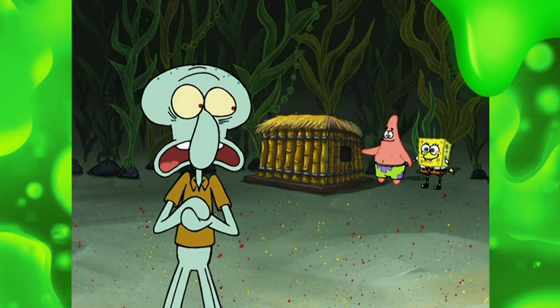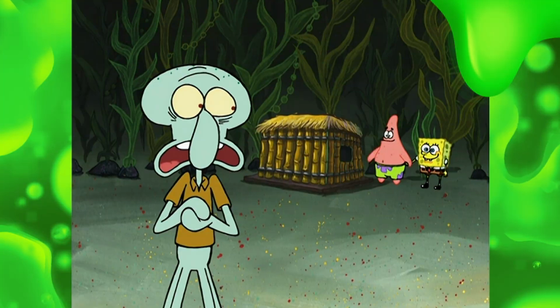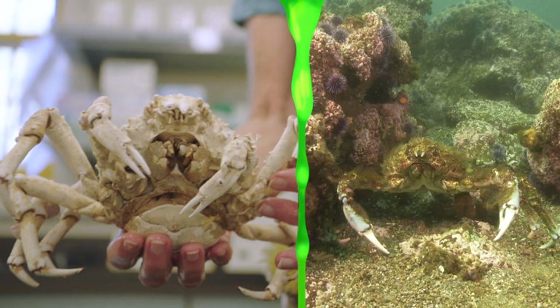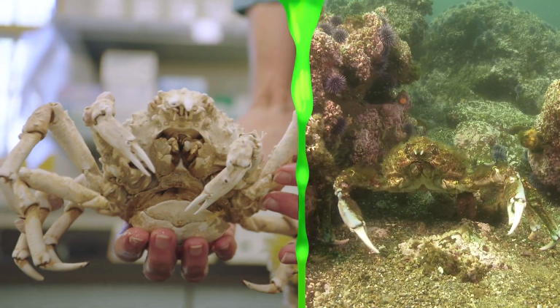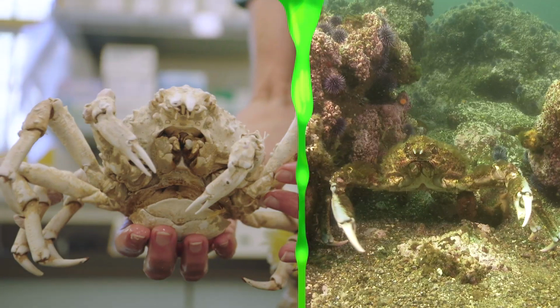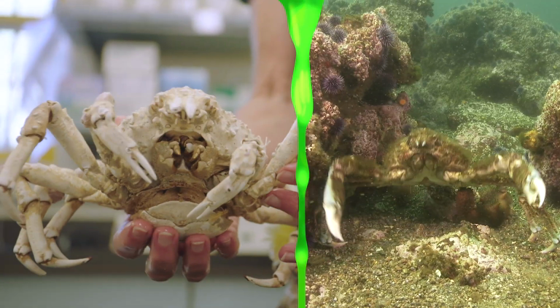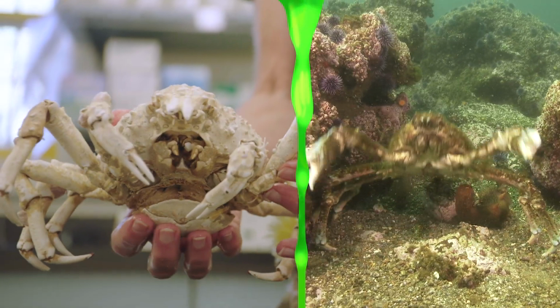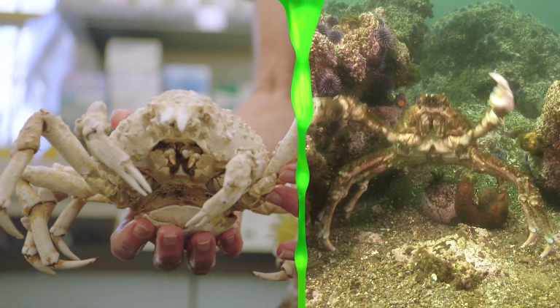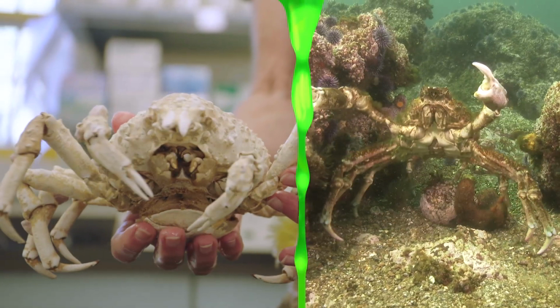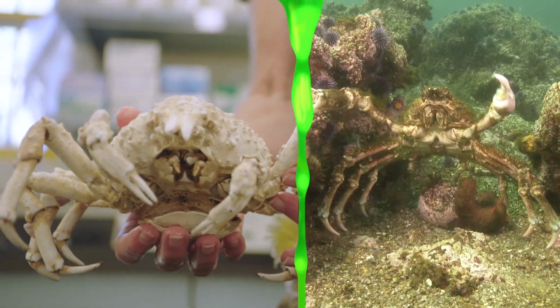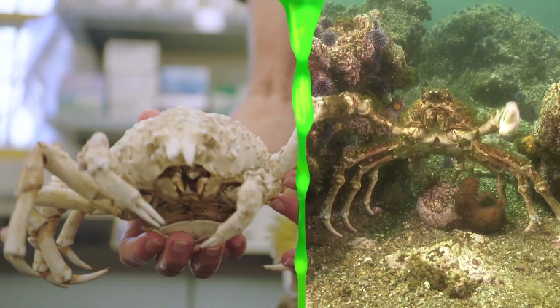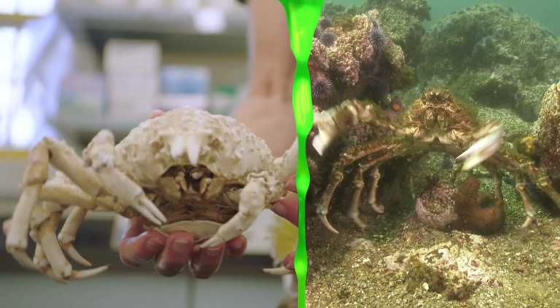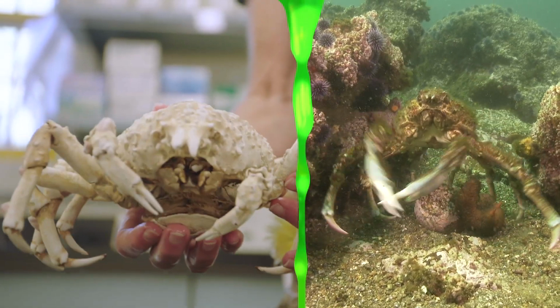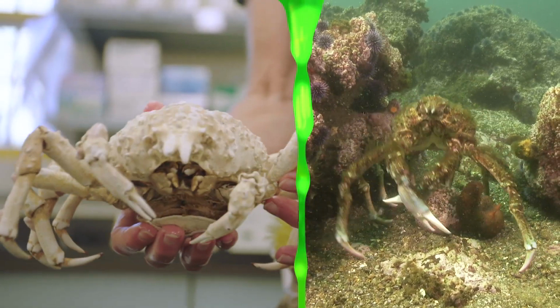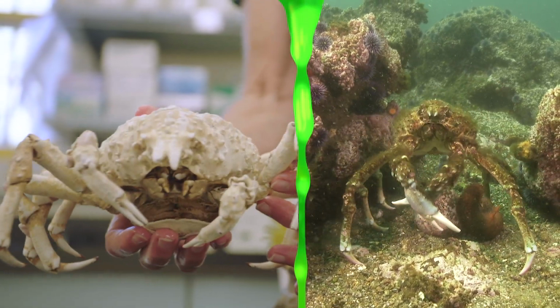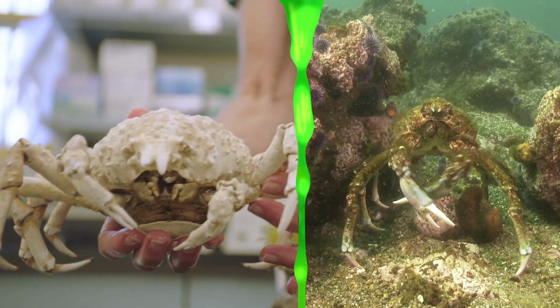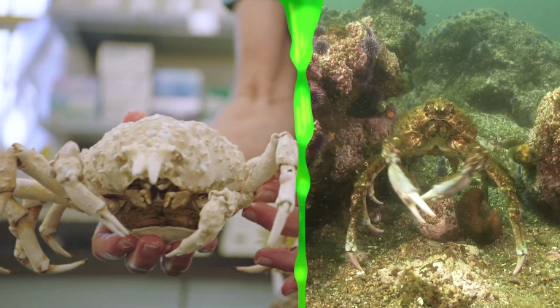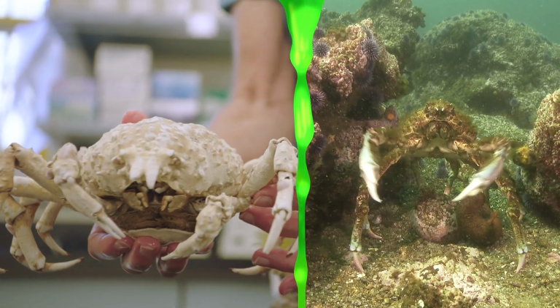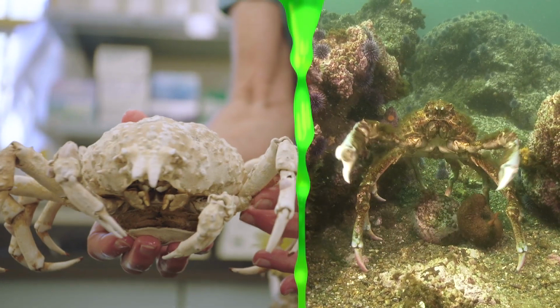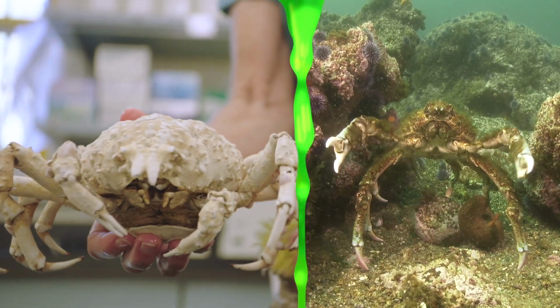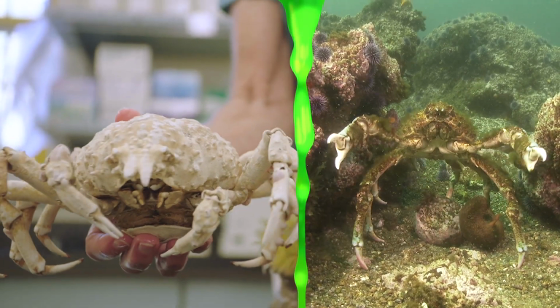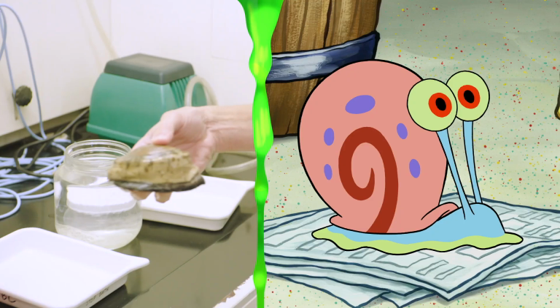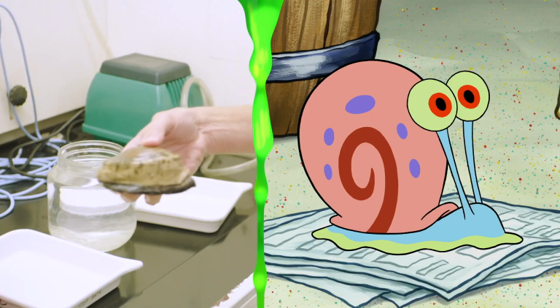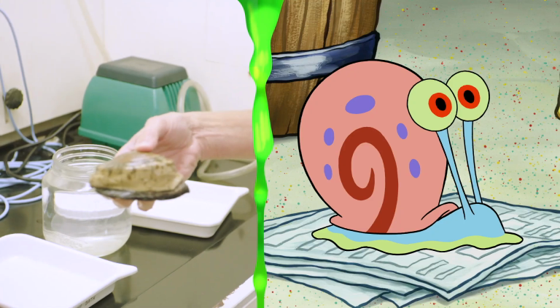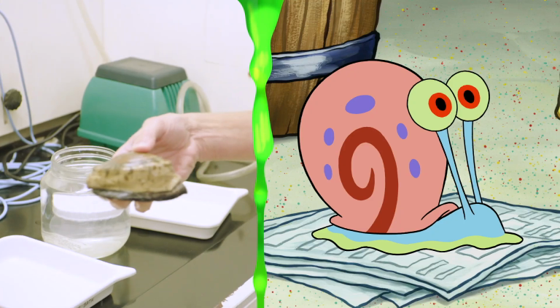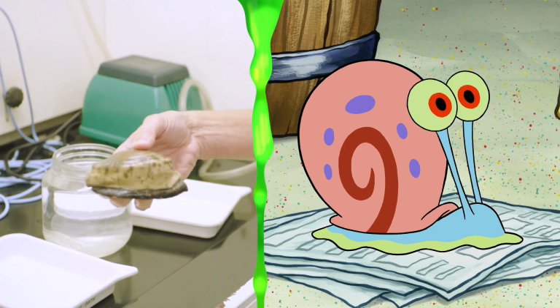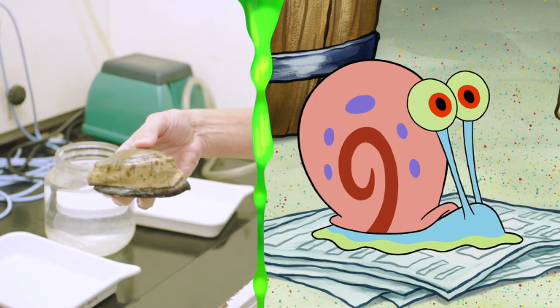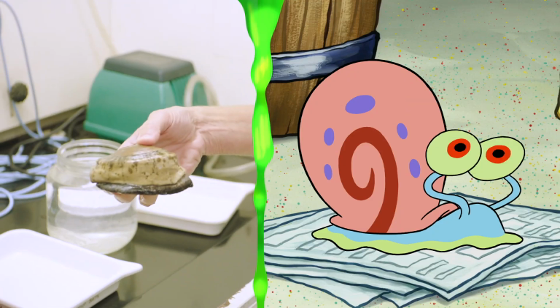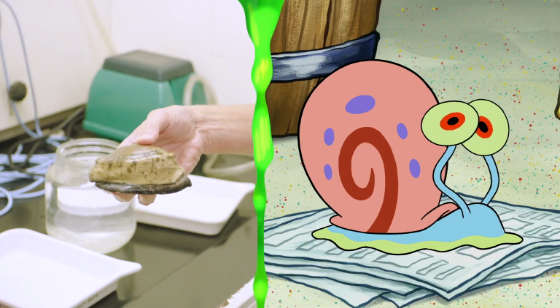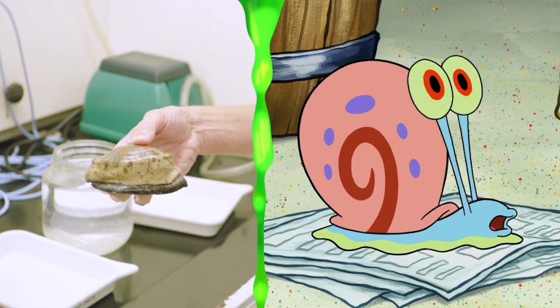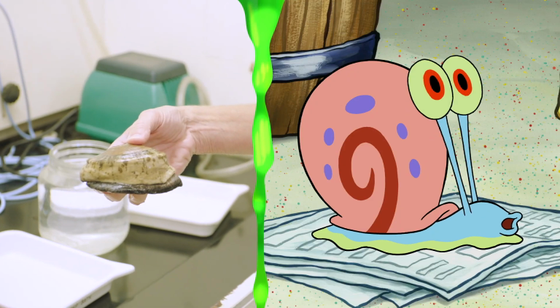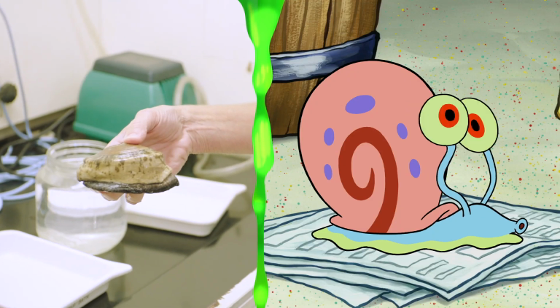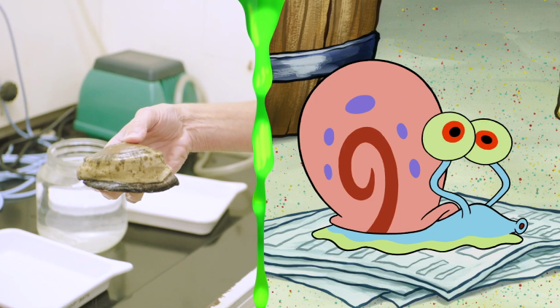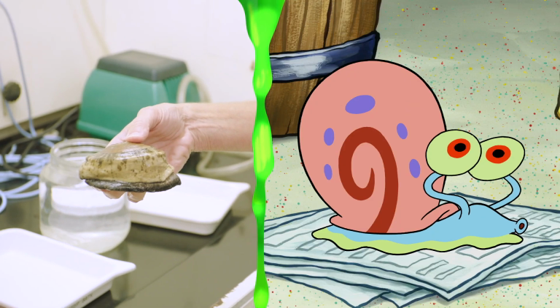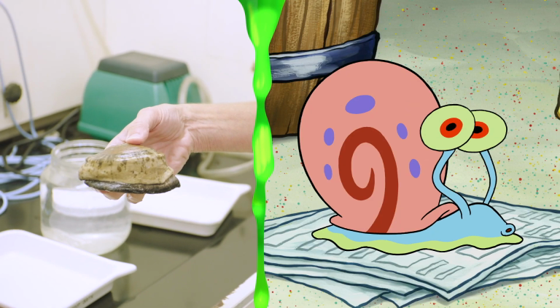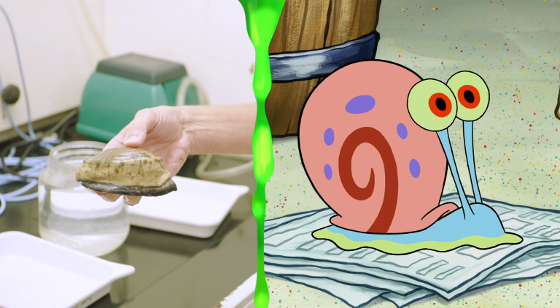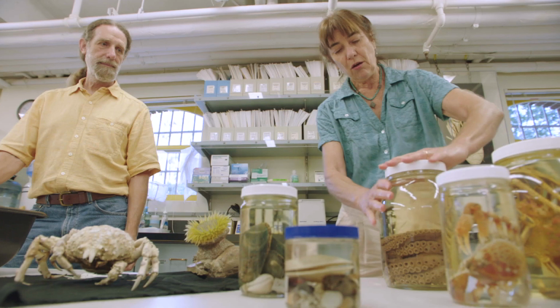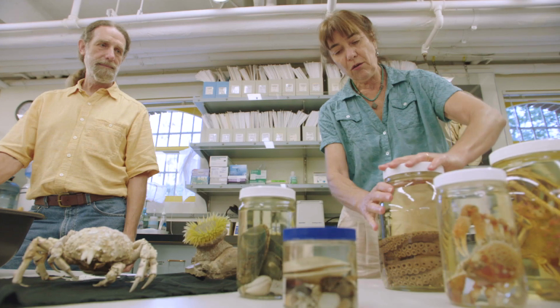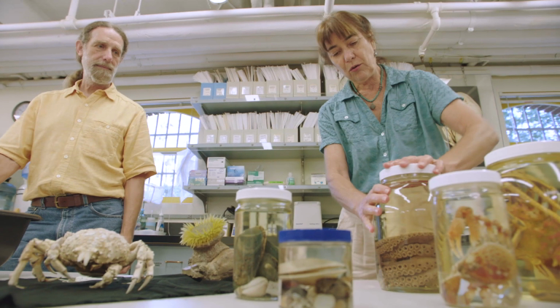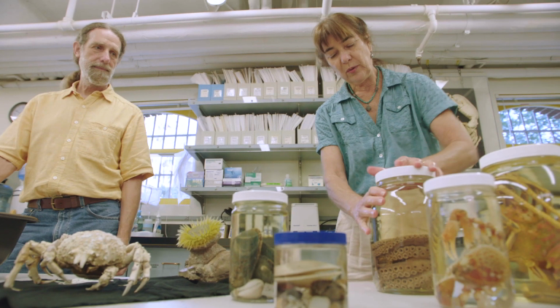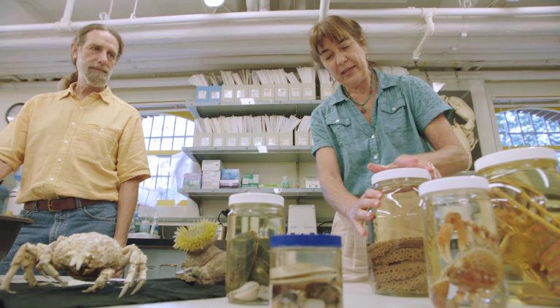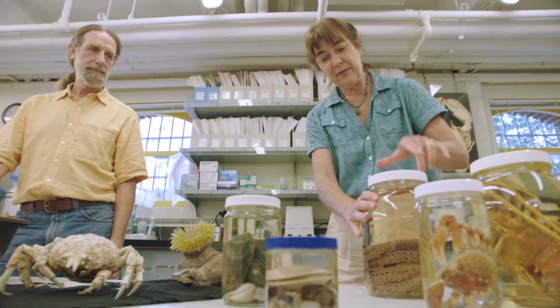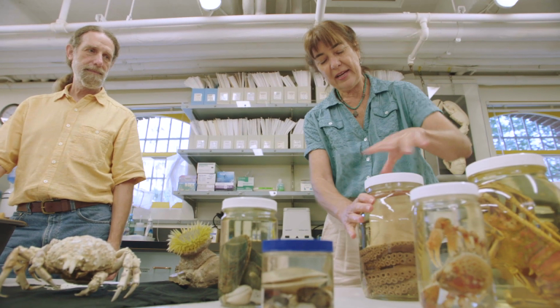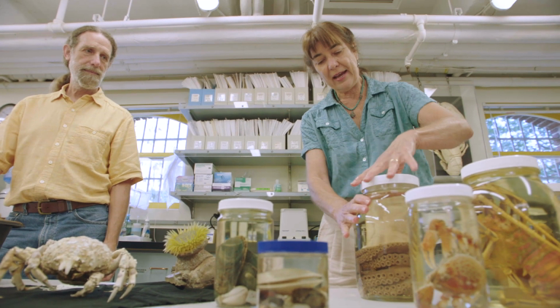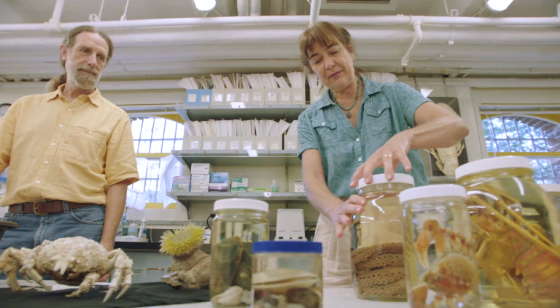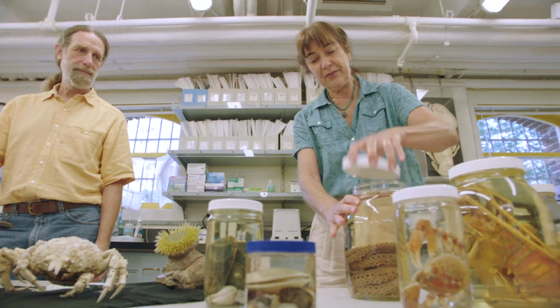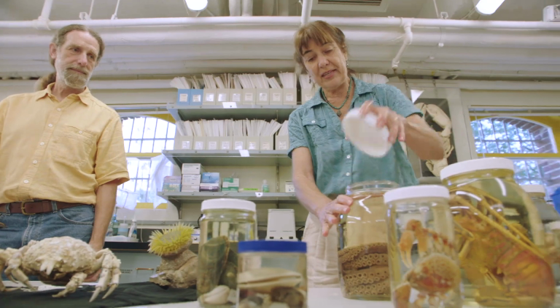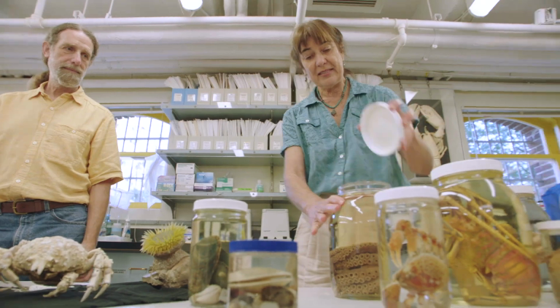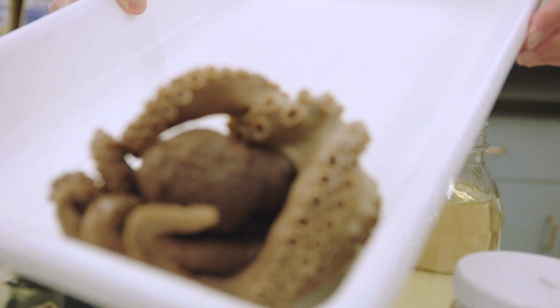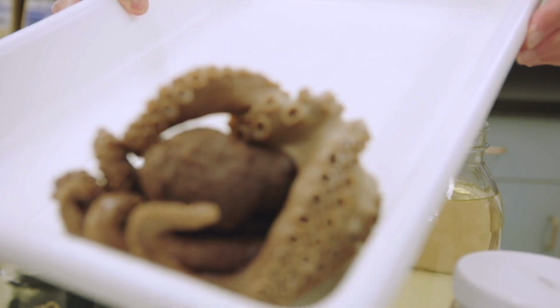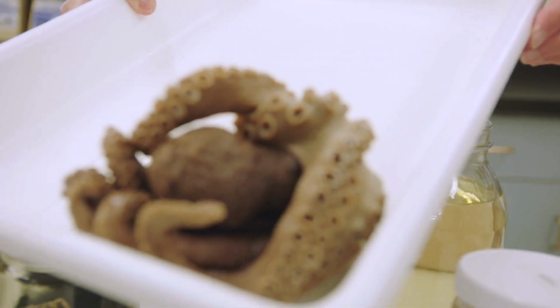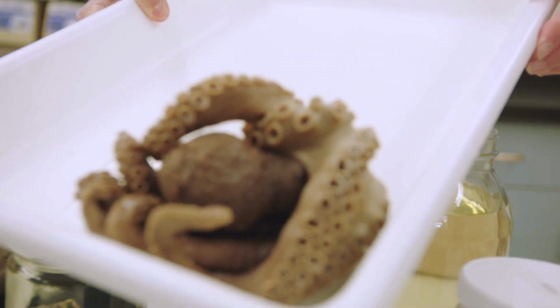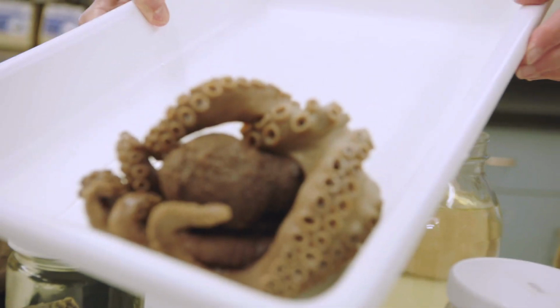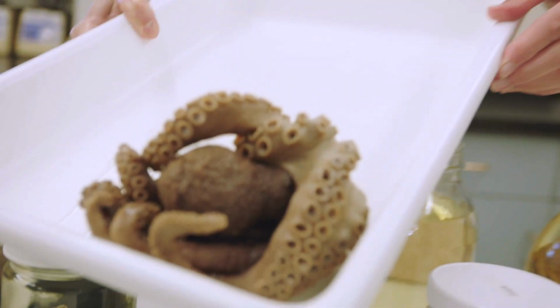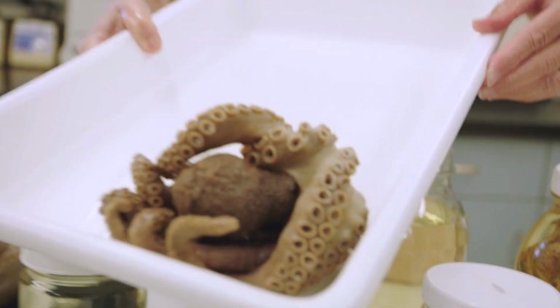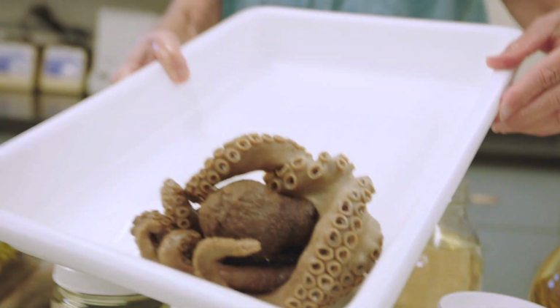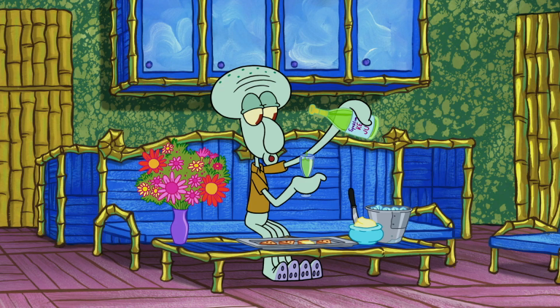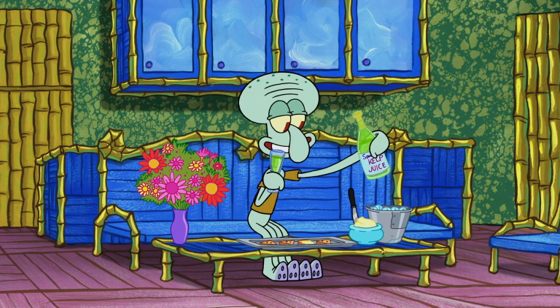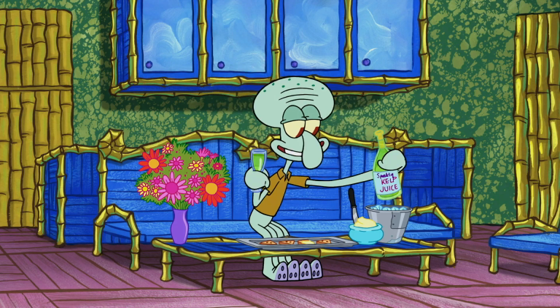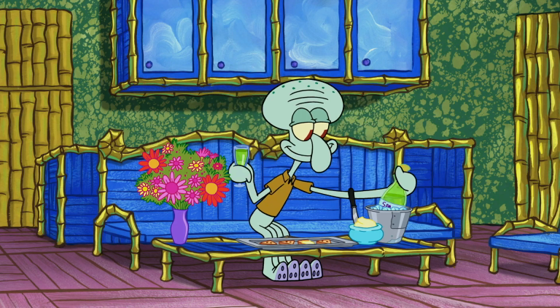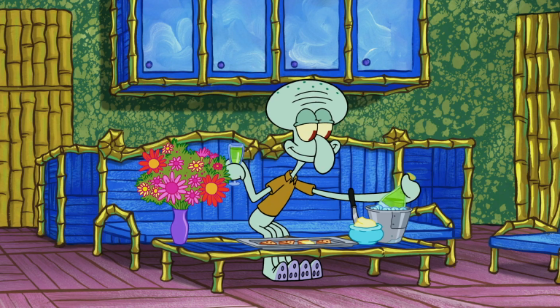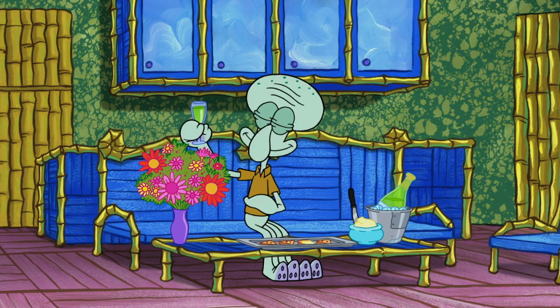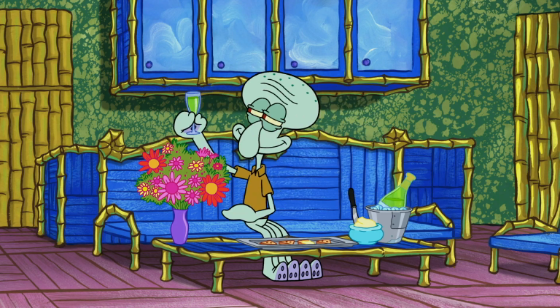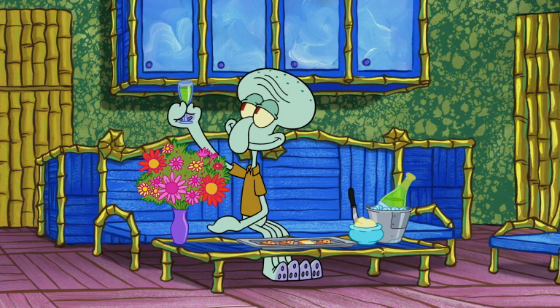We have things like shrimp, crab, and snails alike. We even have things like octopus — relative of Squidward!